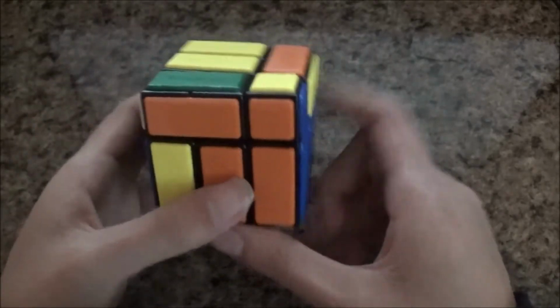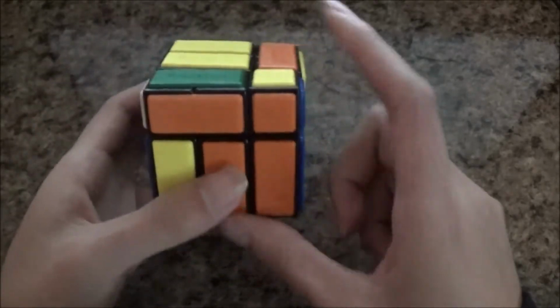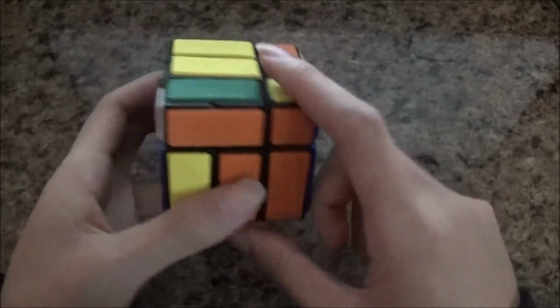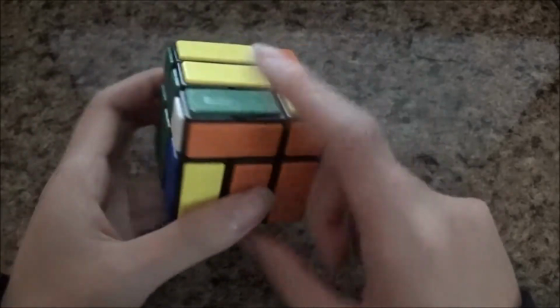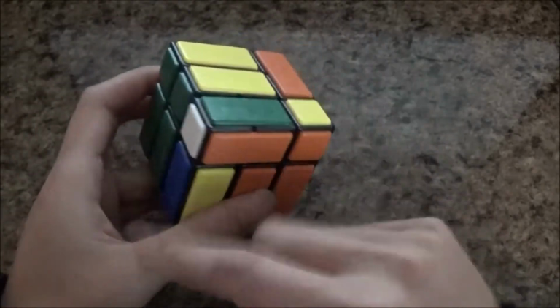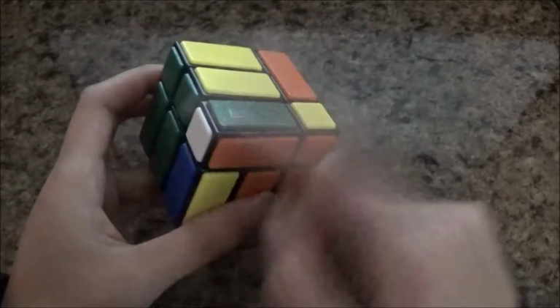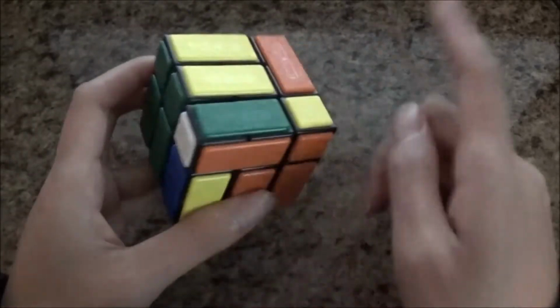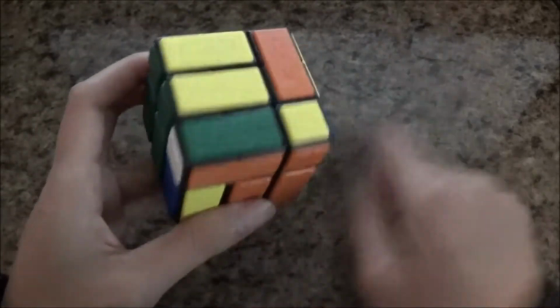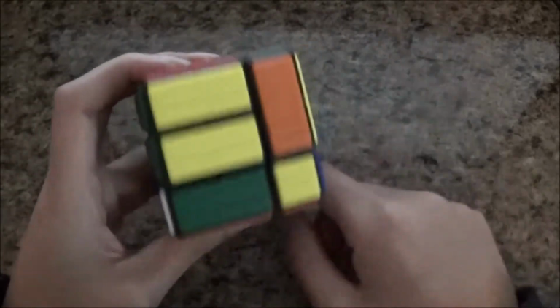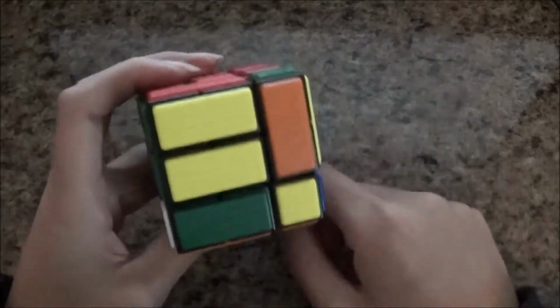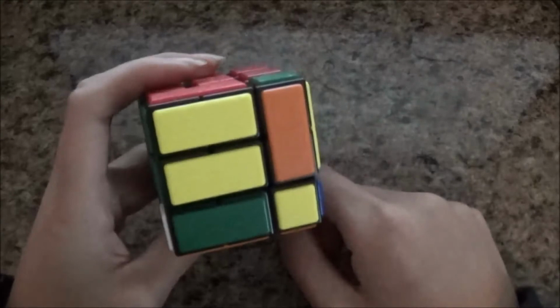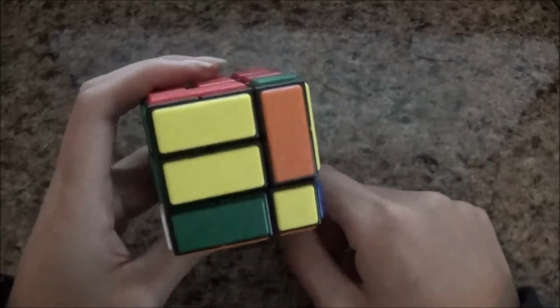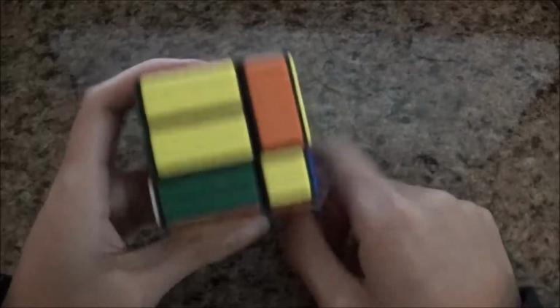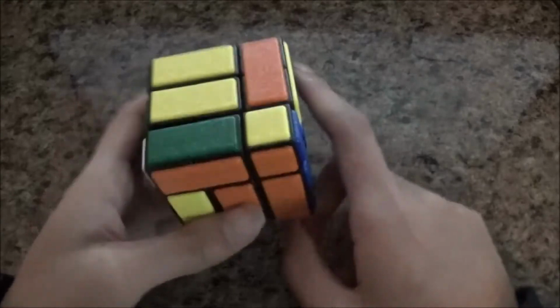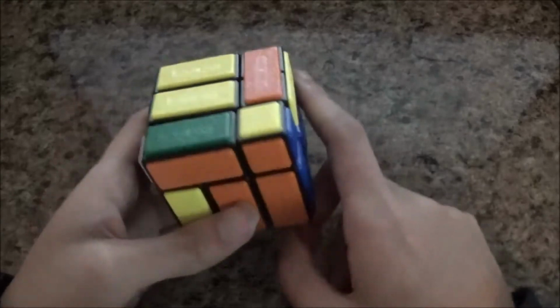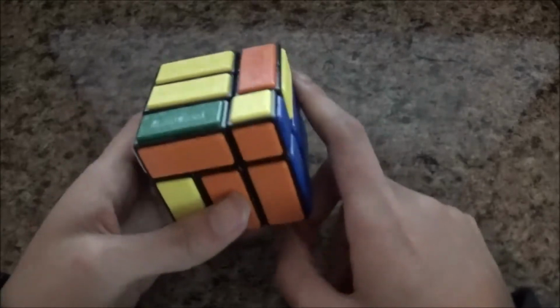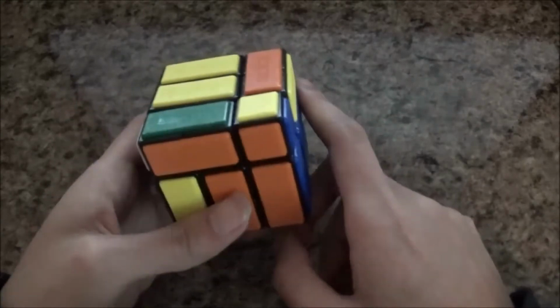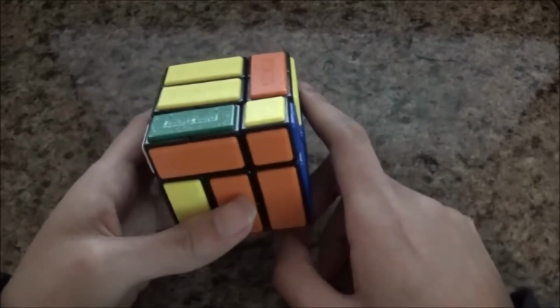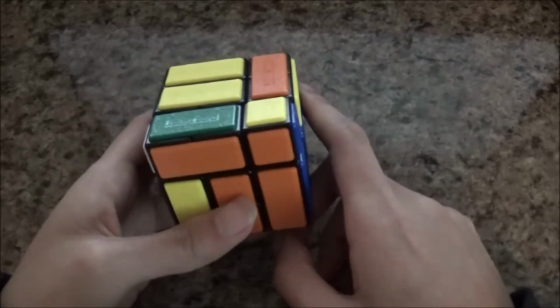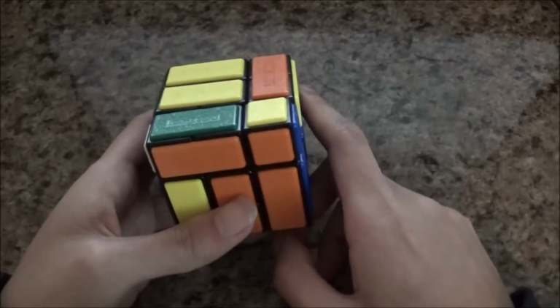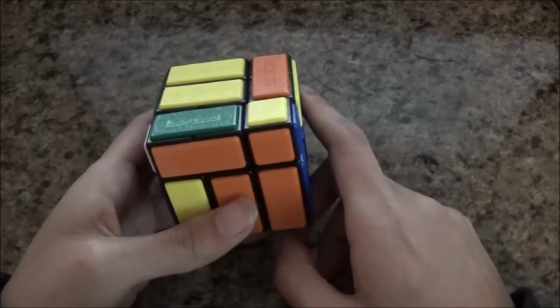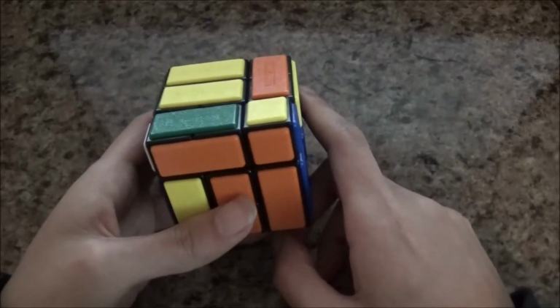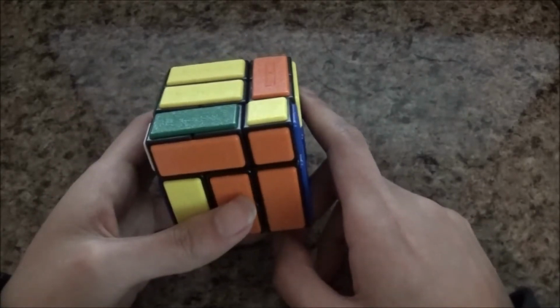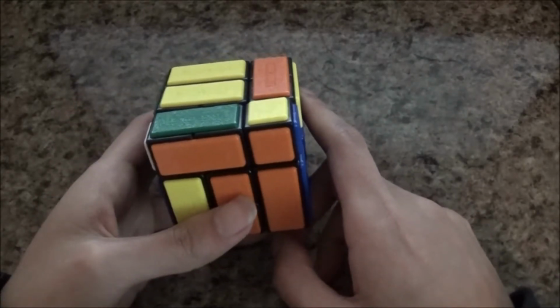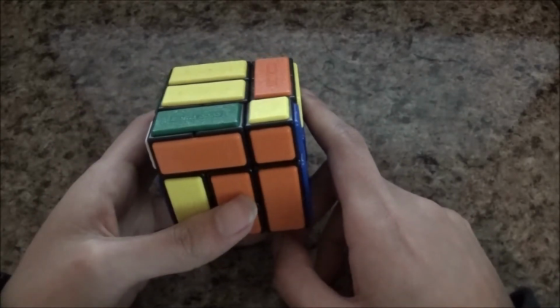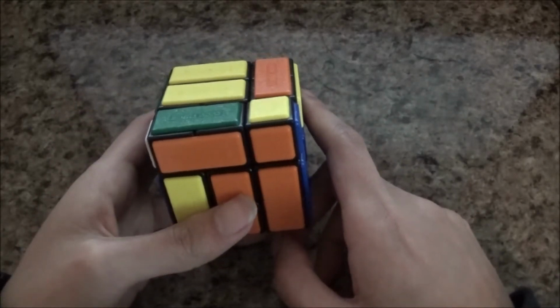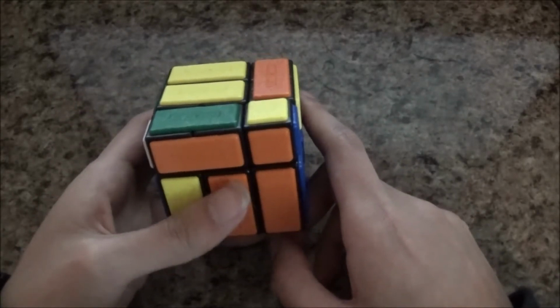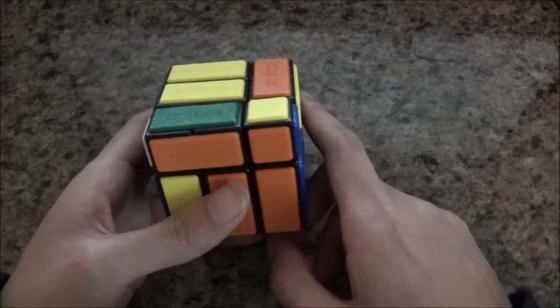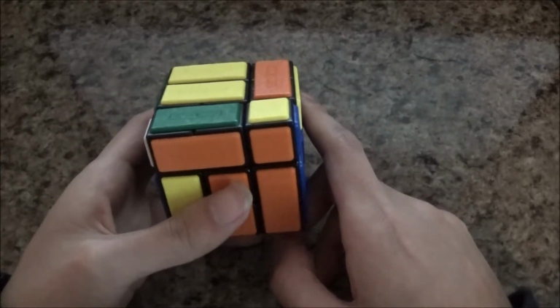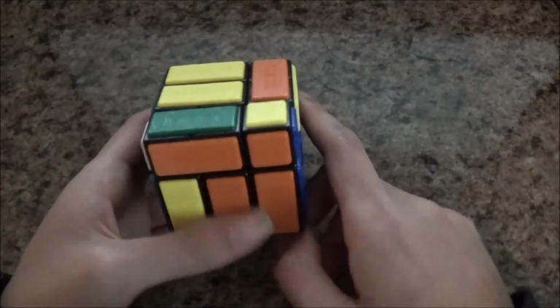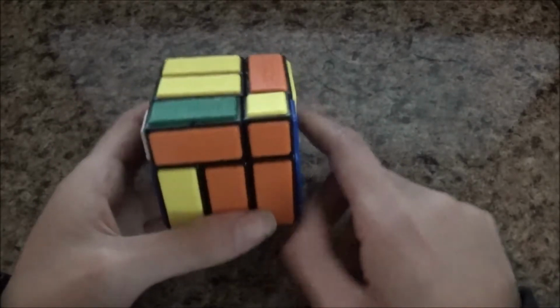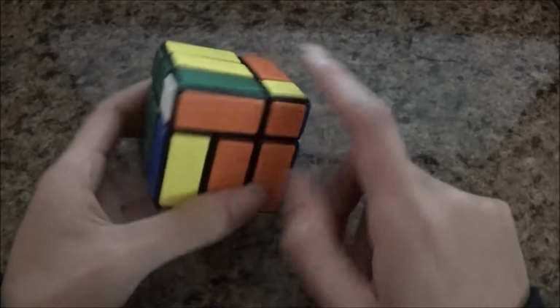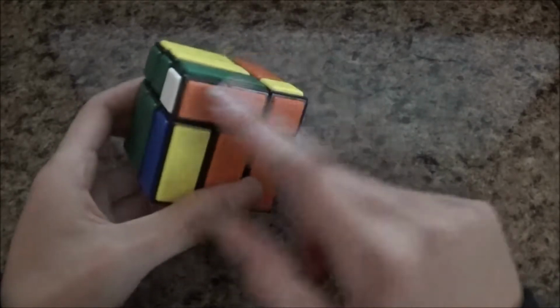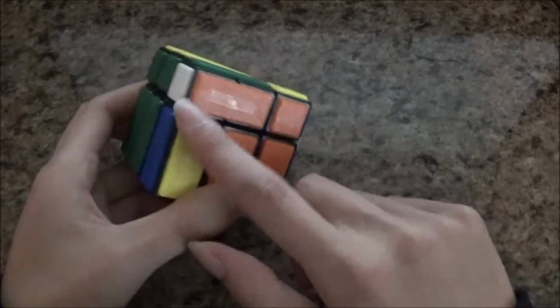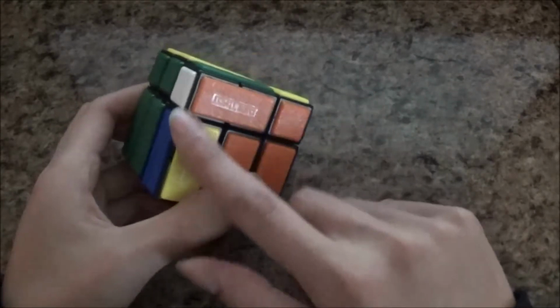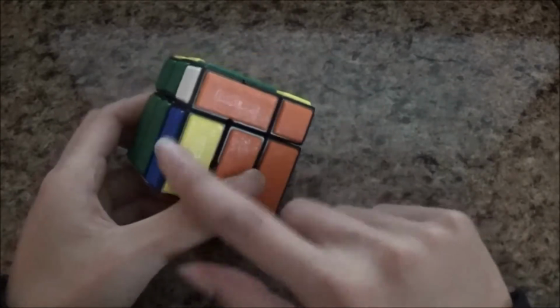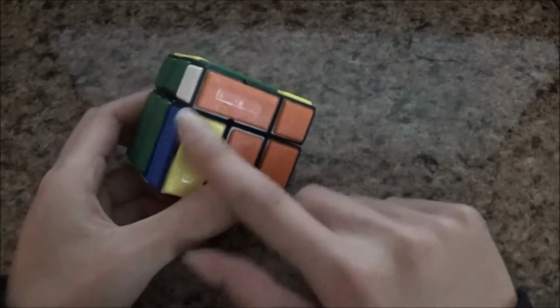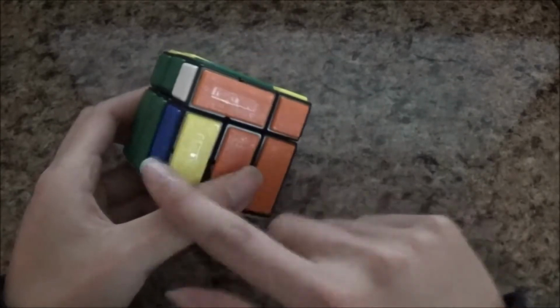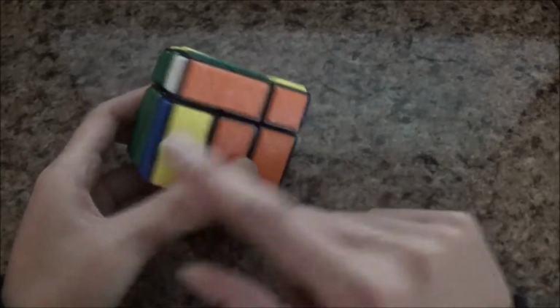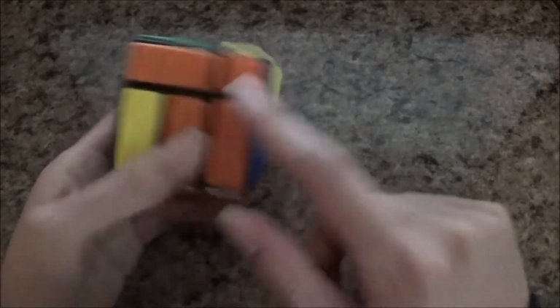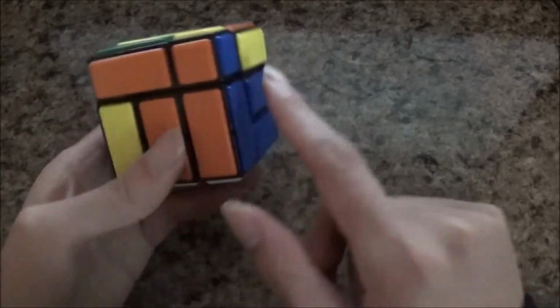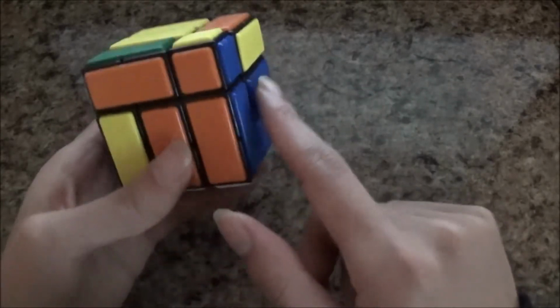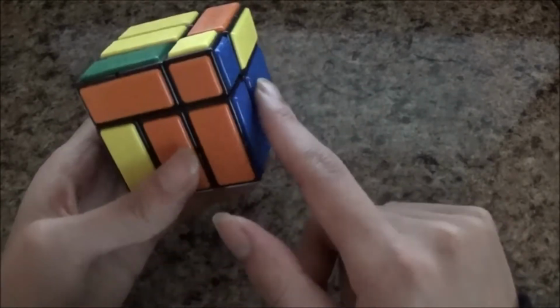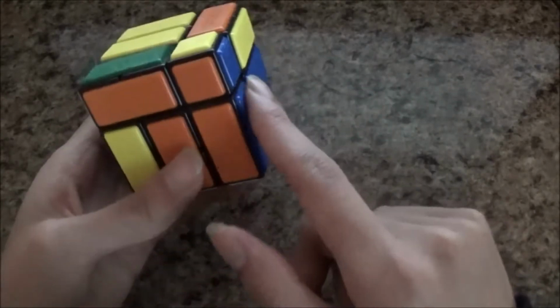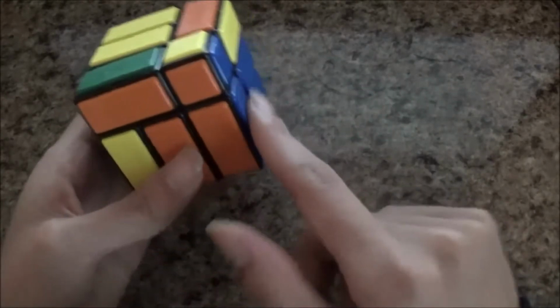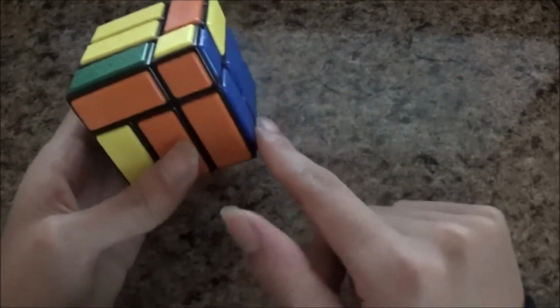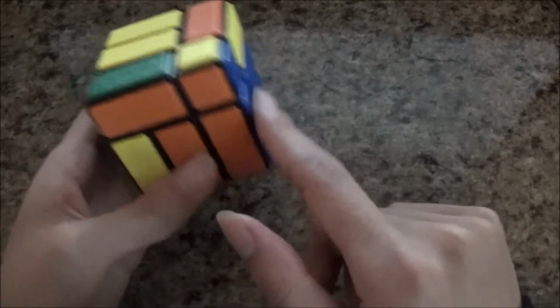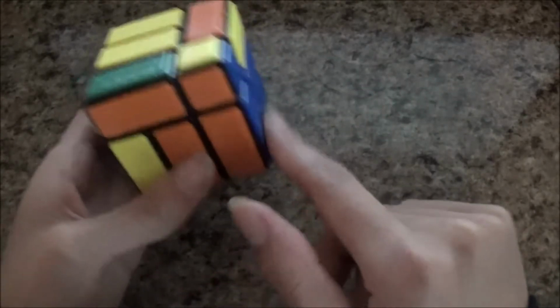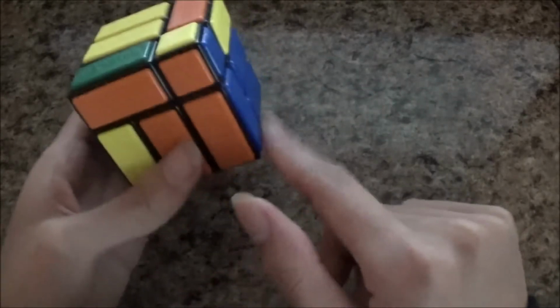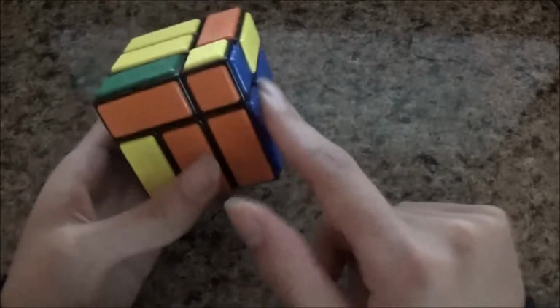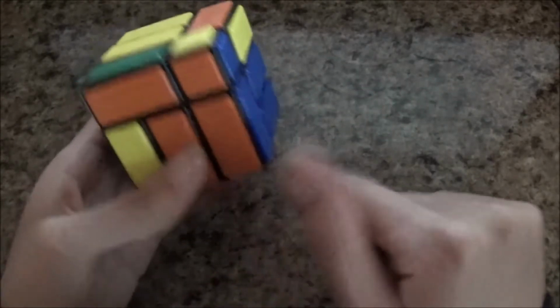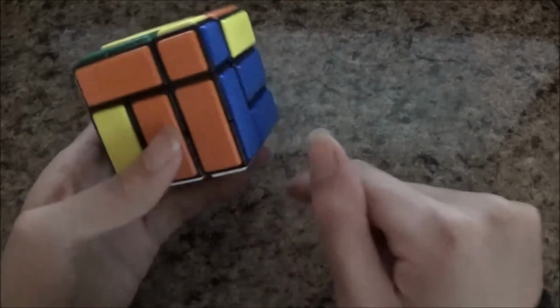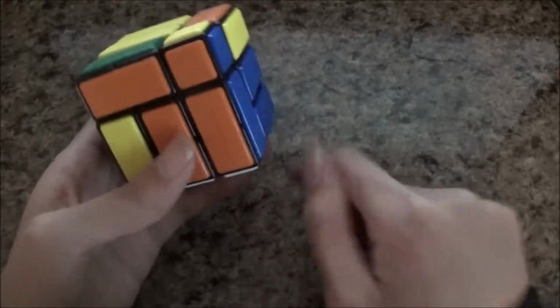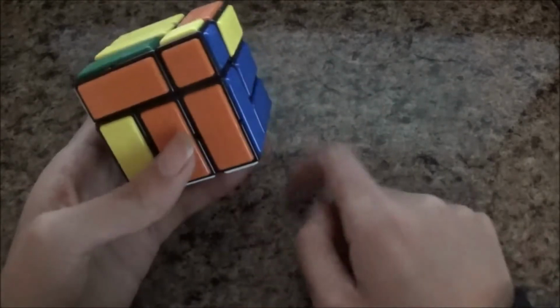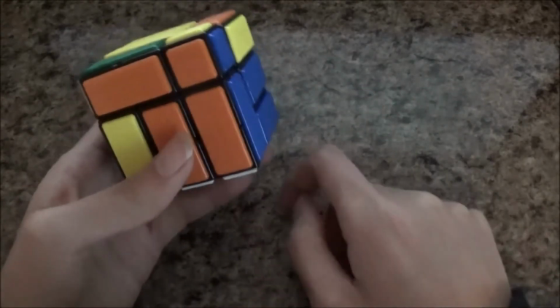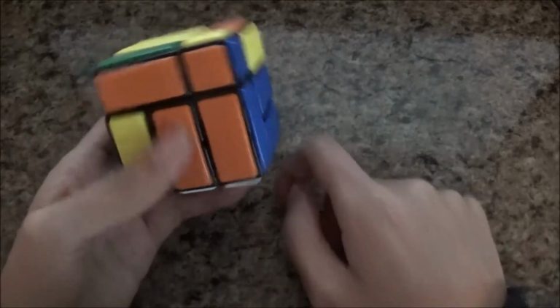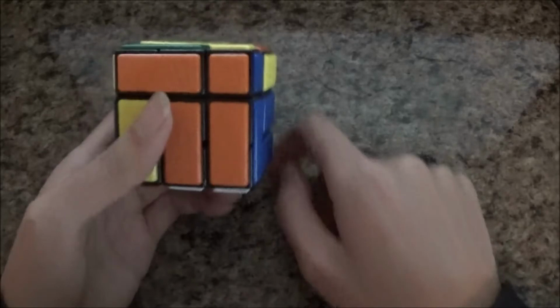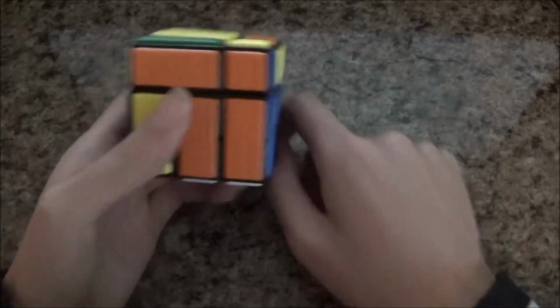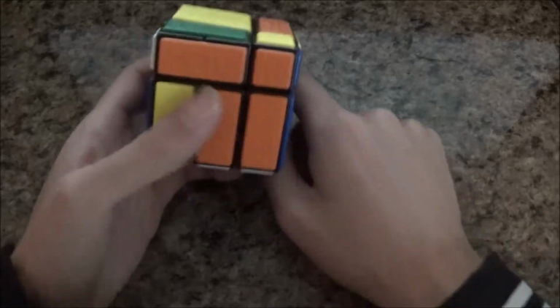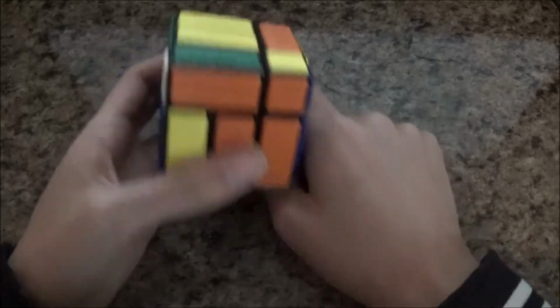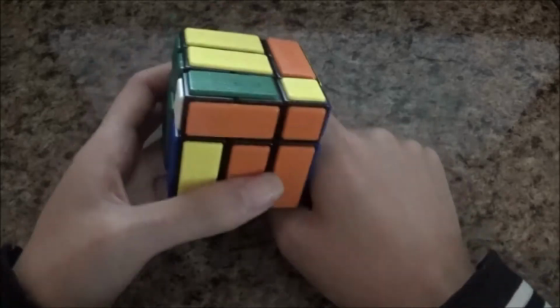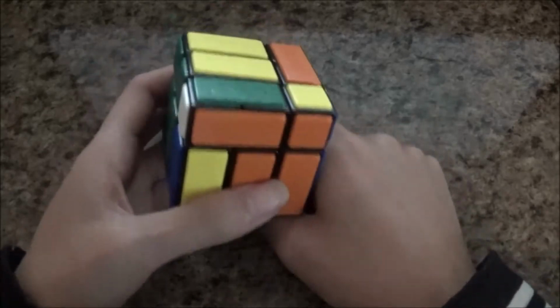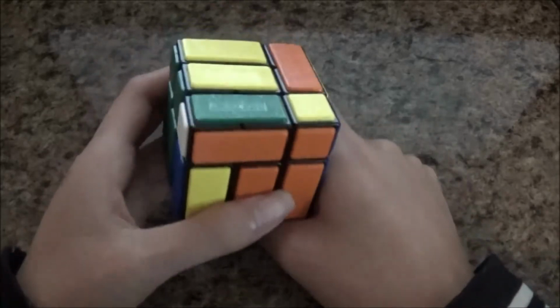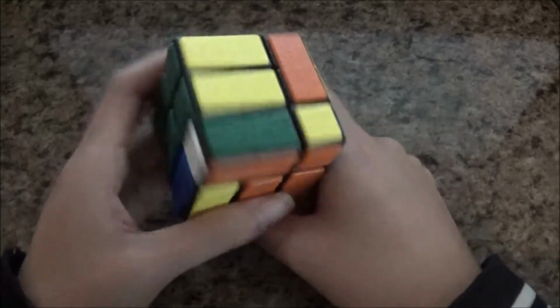And then for the rest, you do the same thing I showed you in the beginner method: you solve the left pair first and then the right pair.